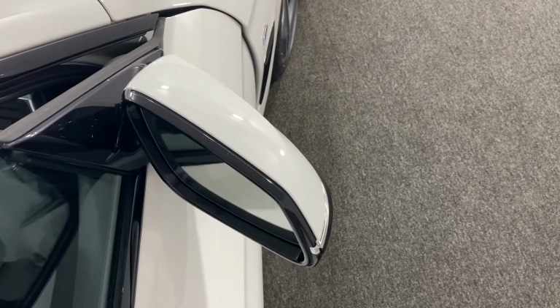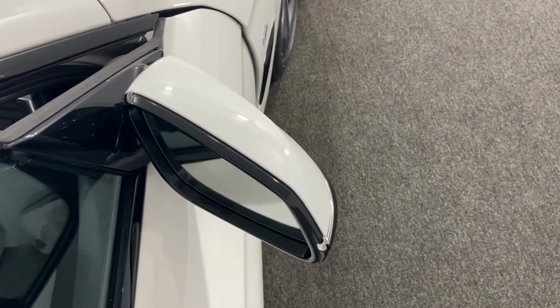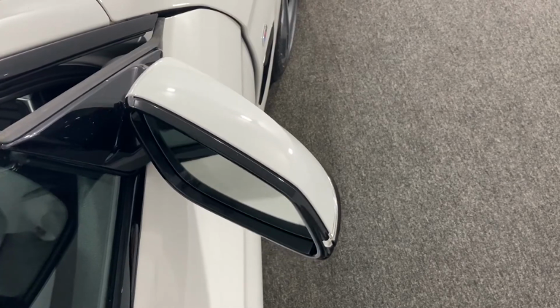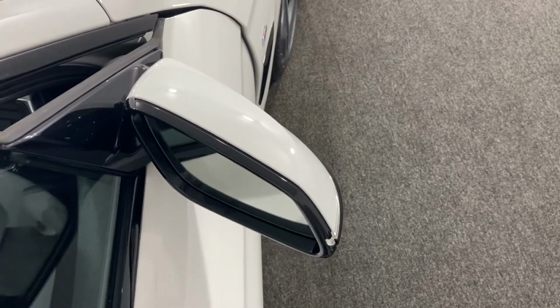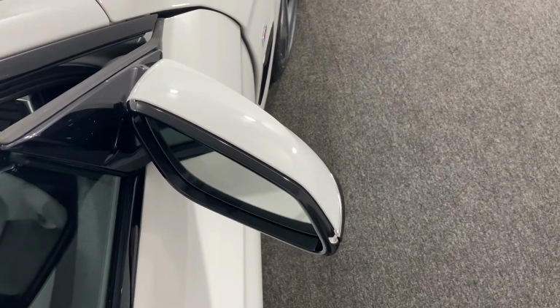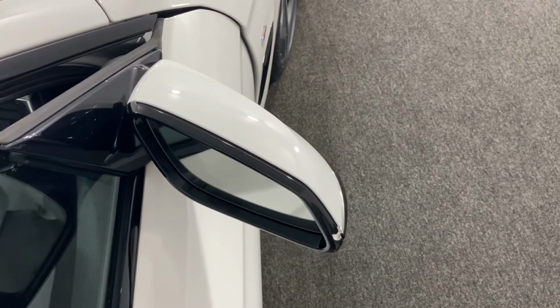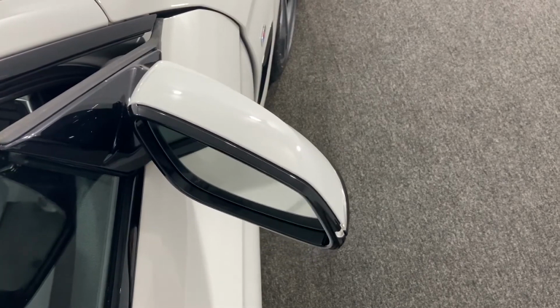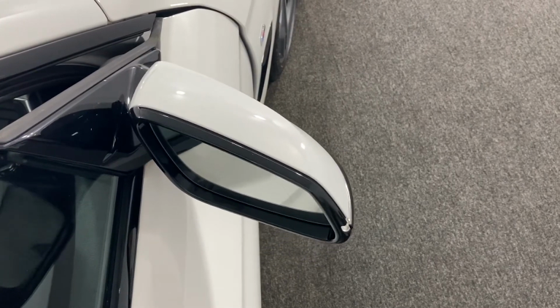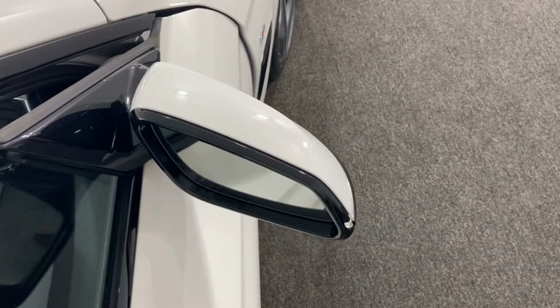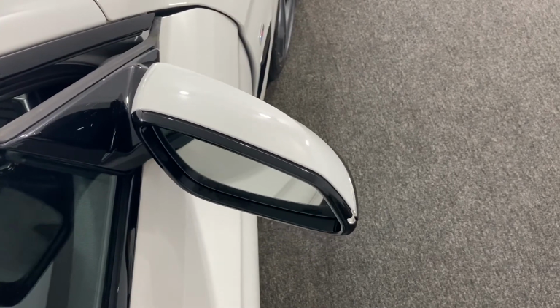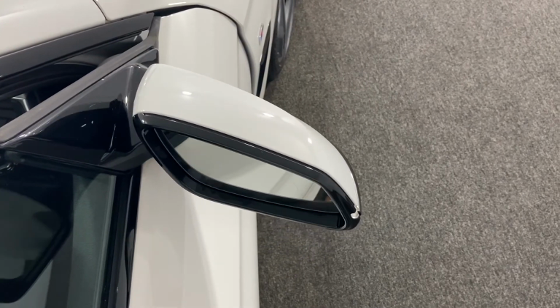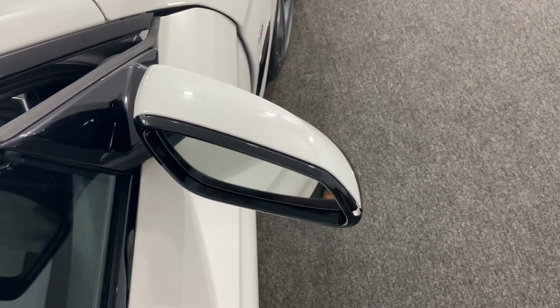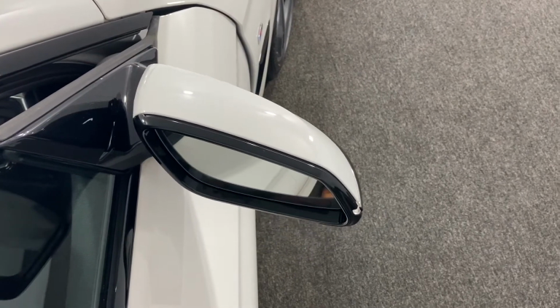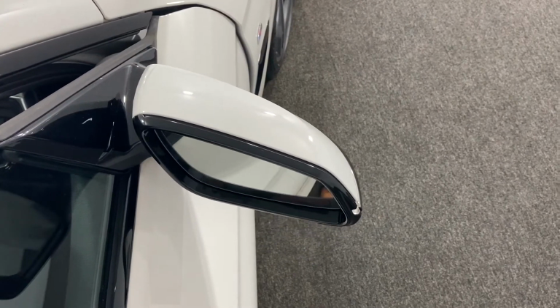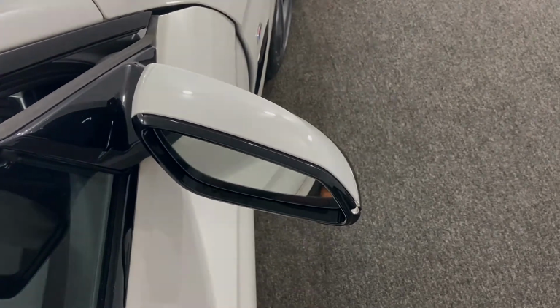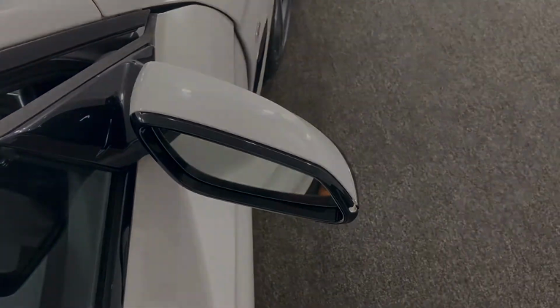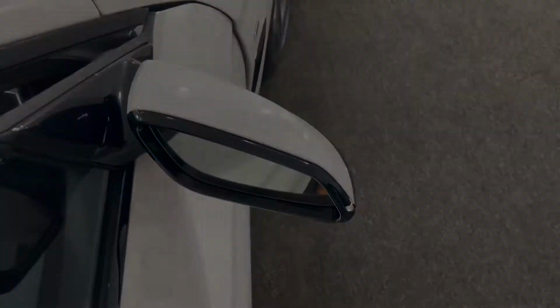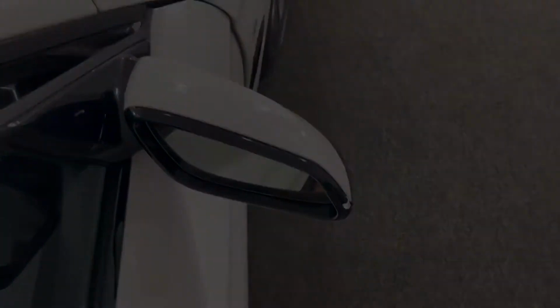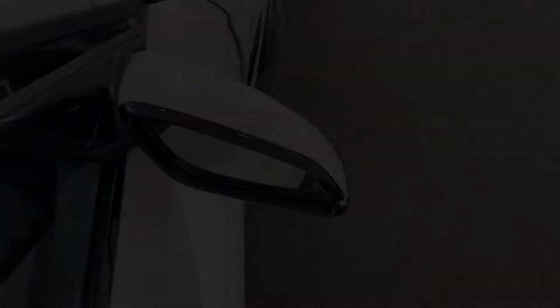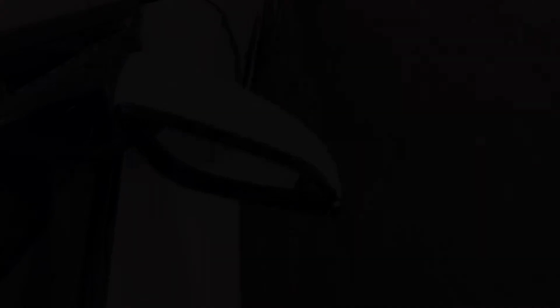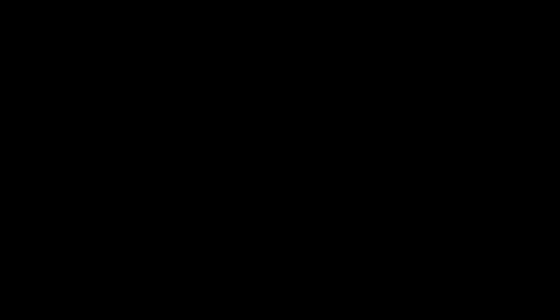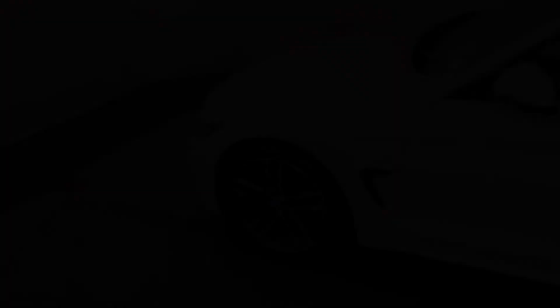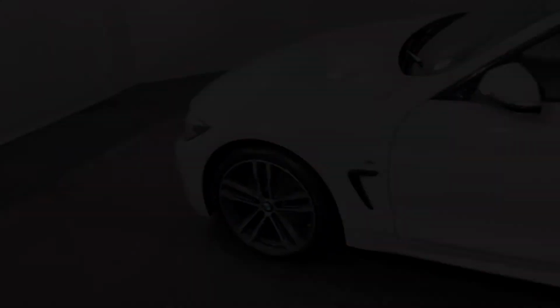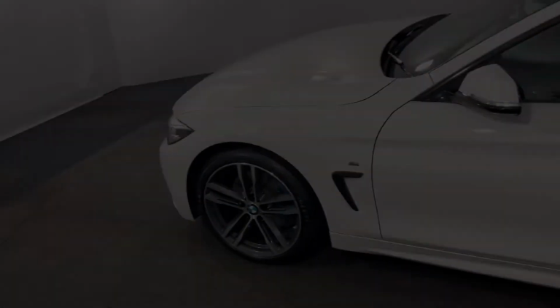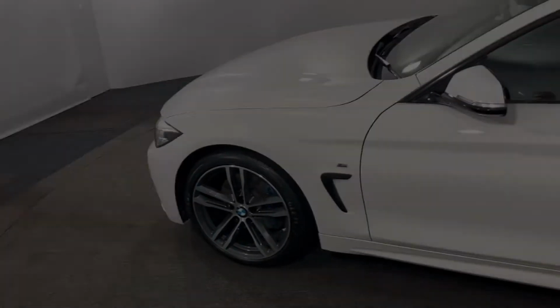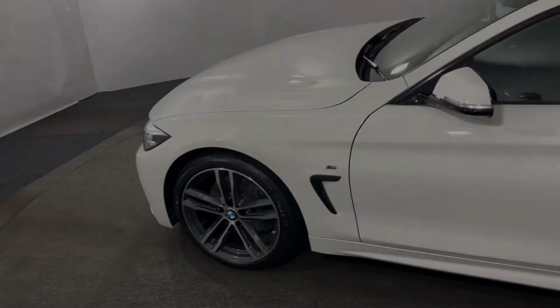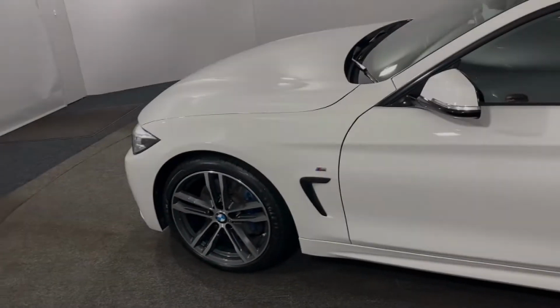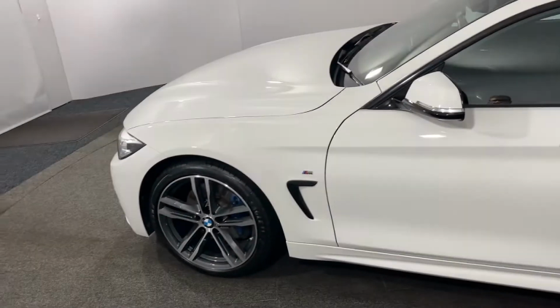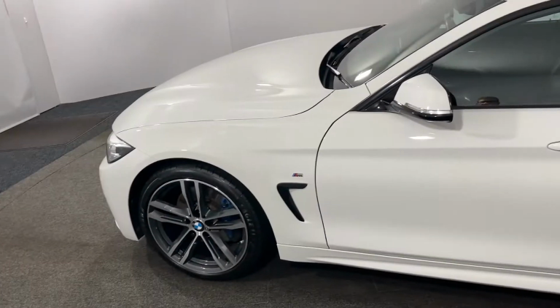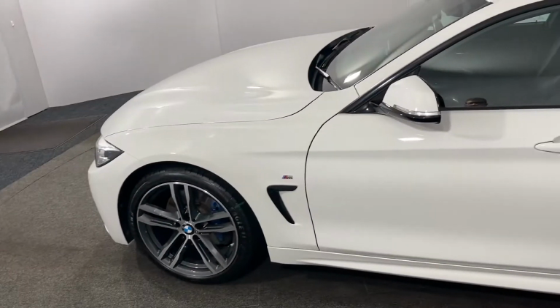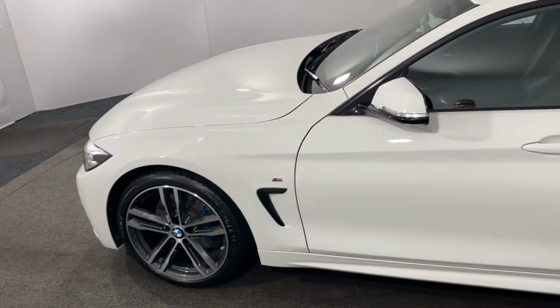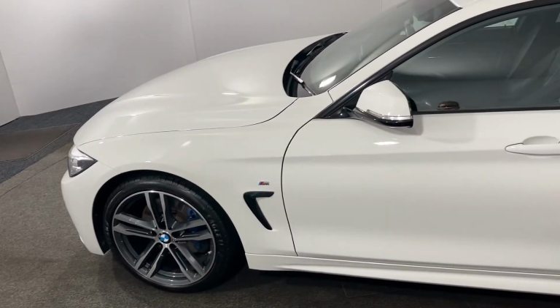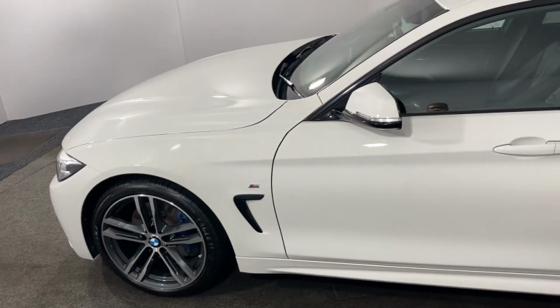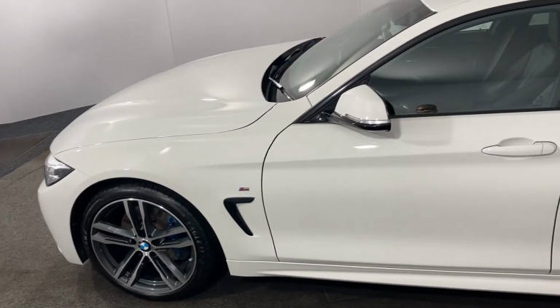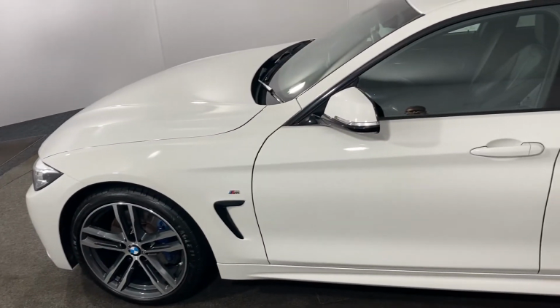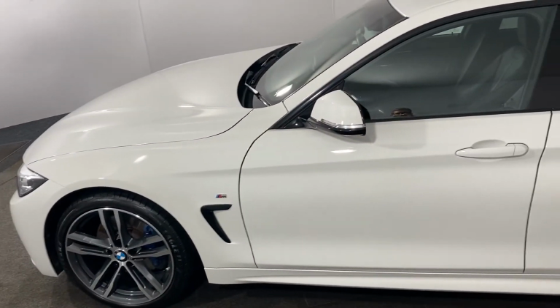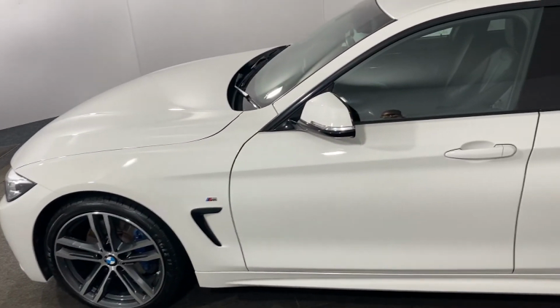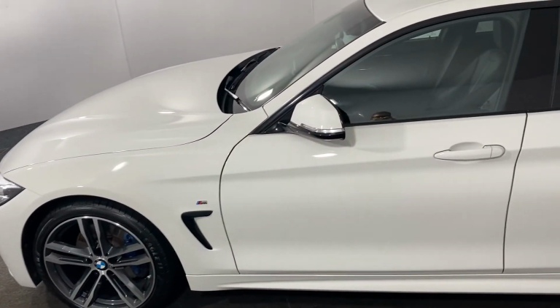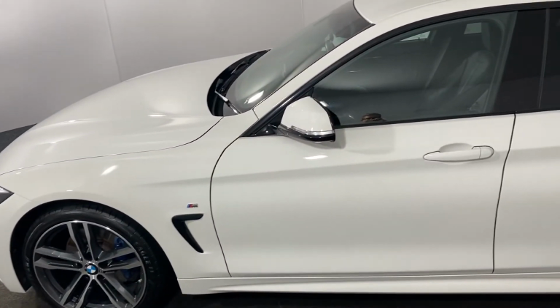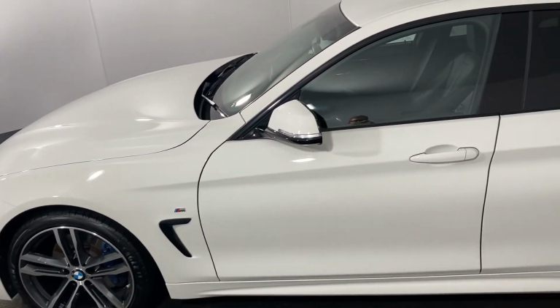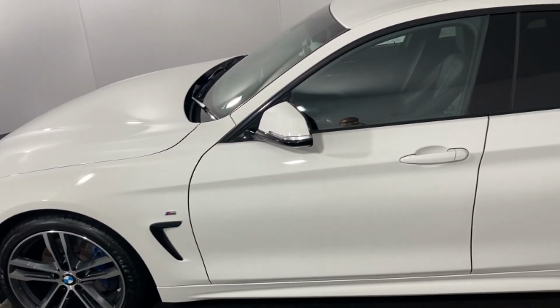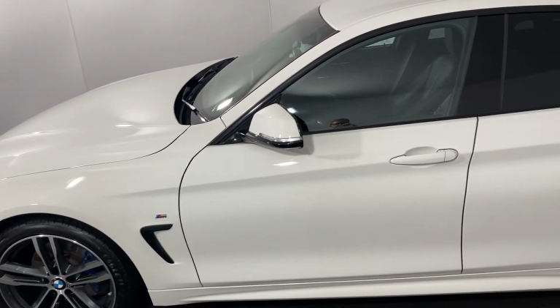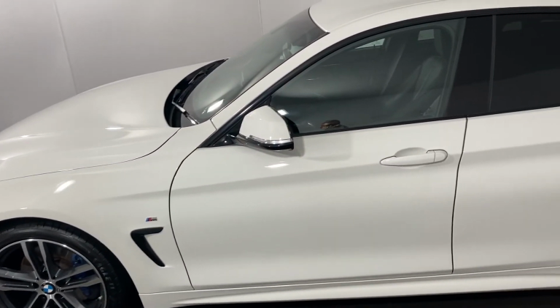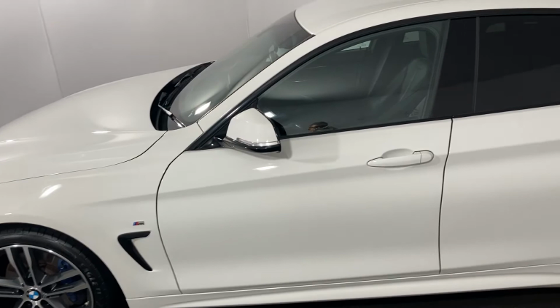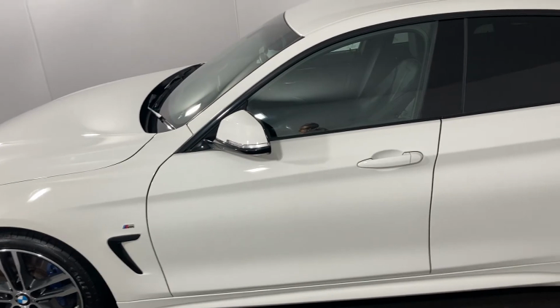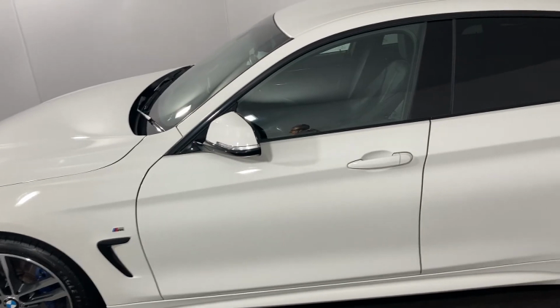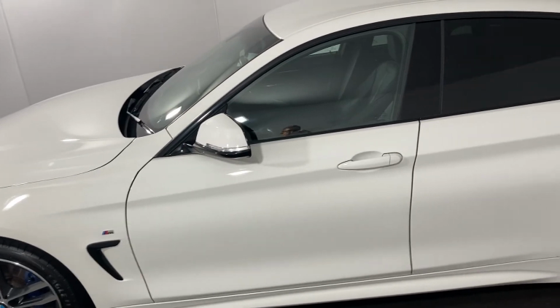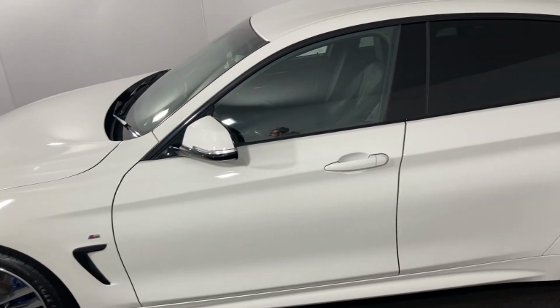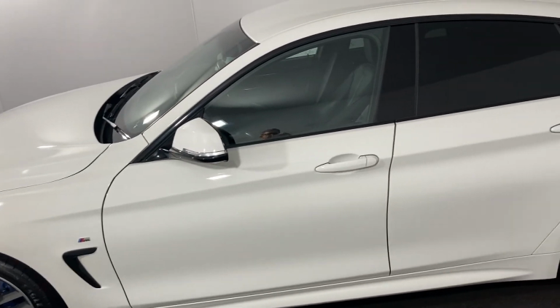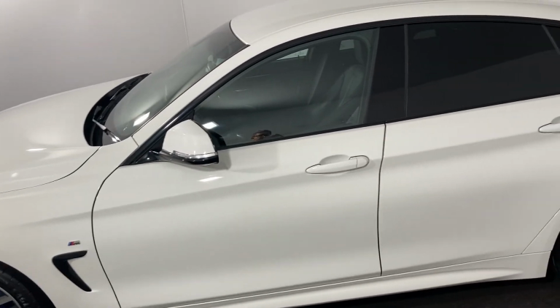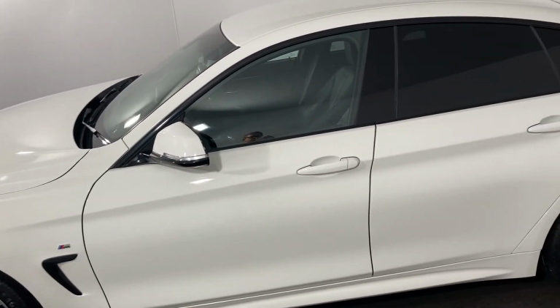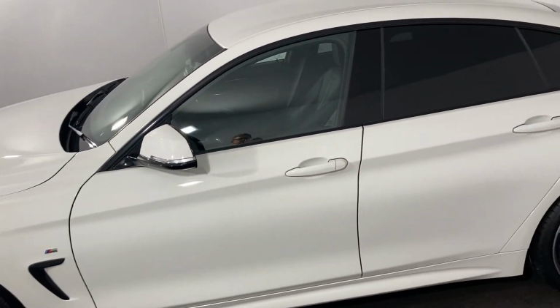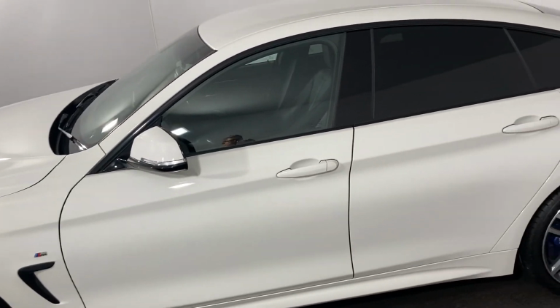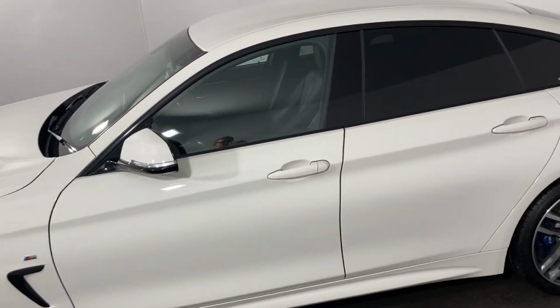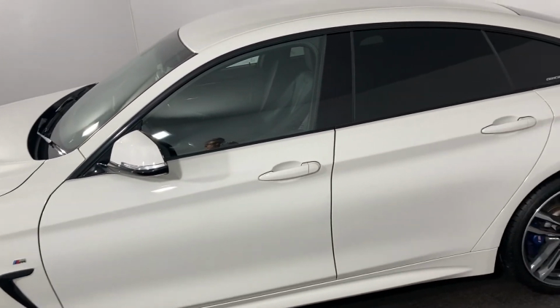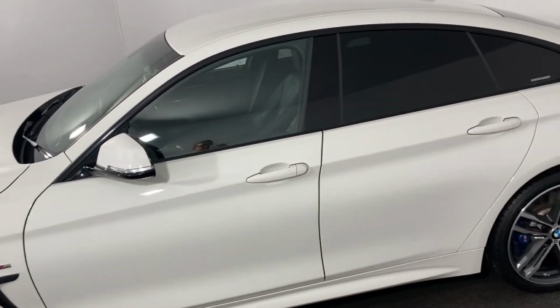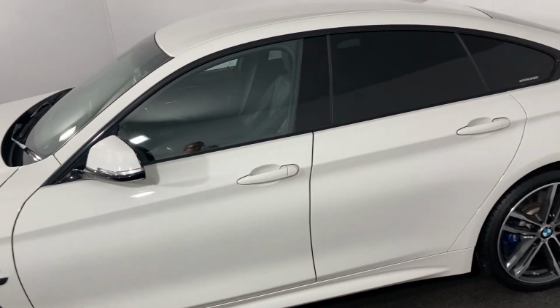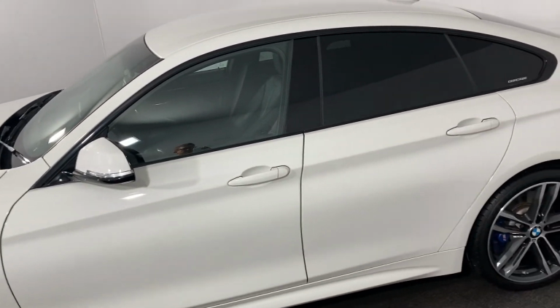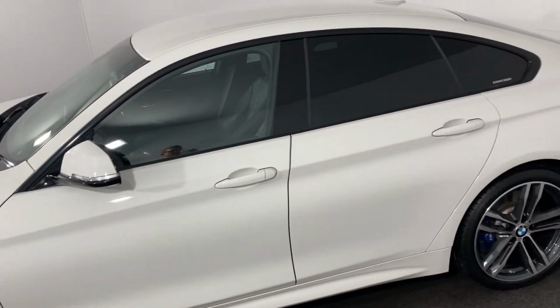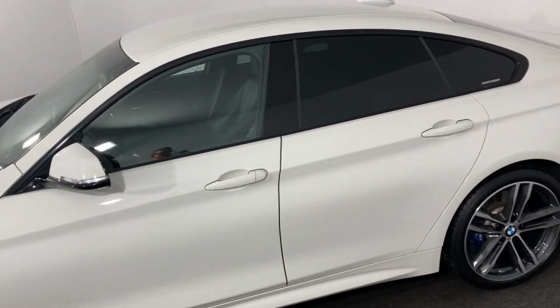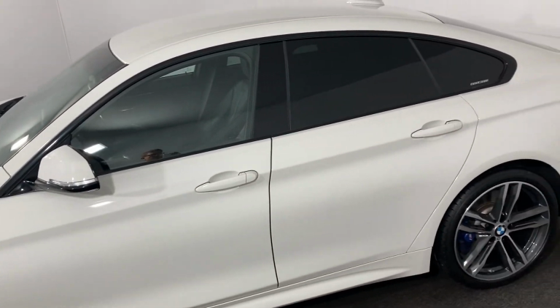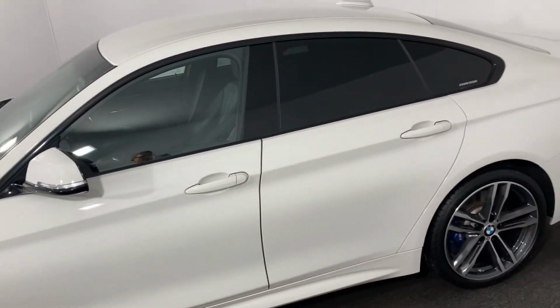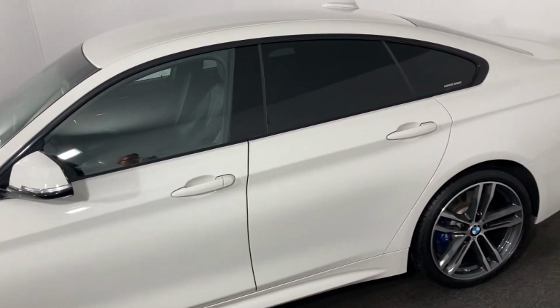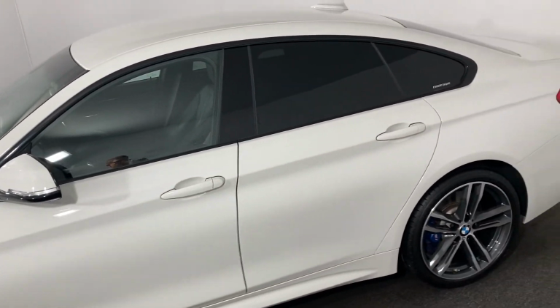The crisp coupling of an Alpine White exterior with the sleek shape of a Grand Coupe are as formidable a combination as they come.